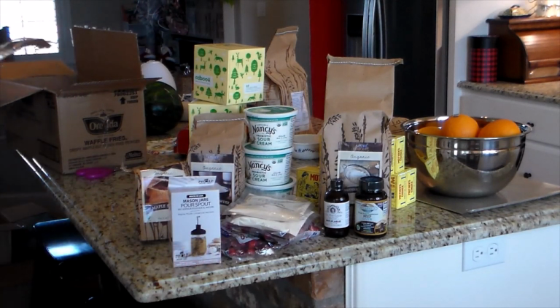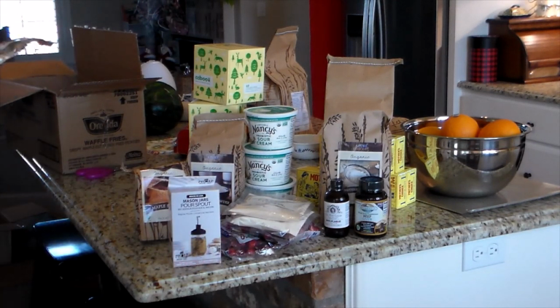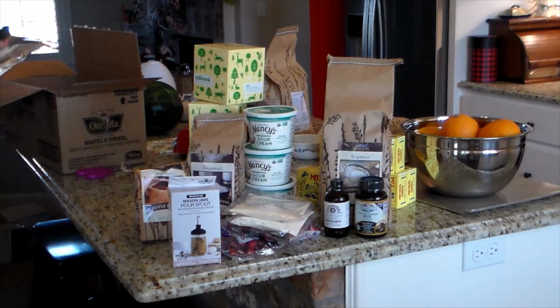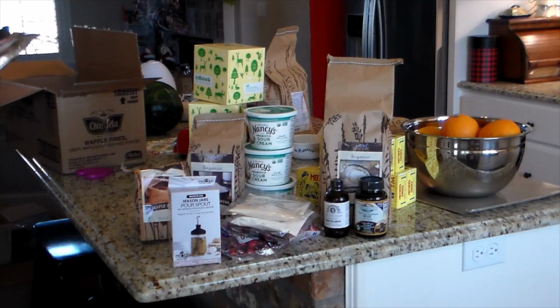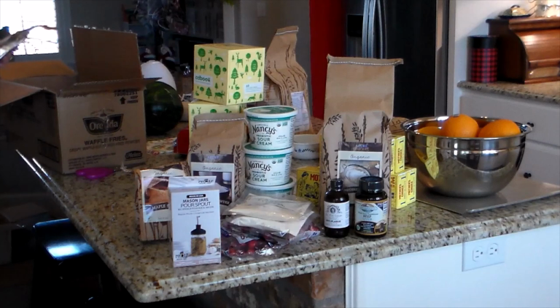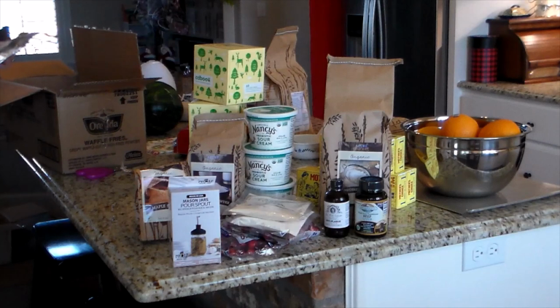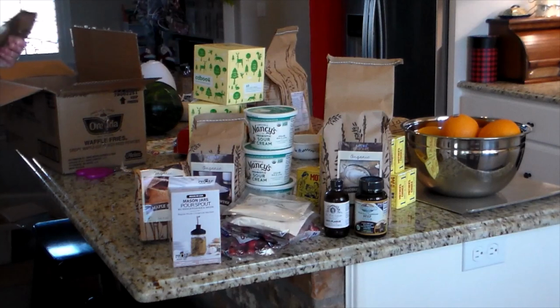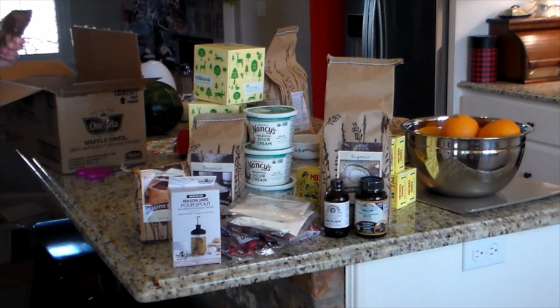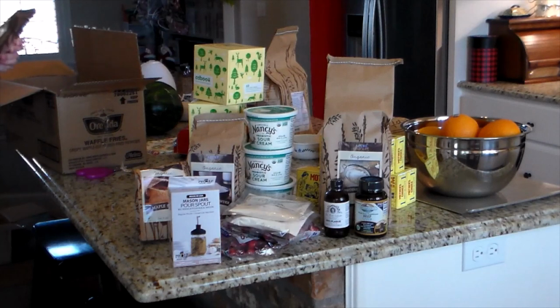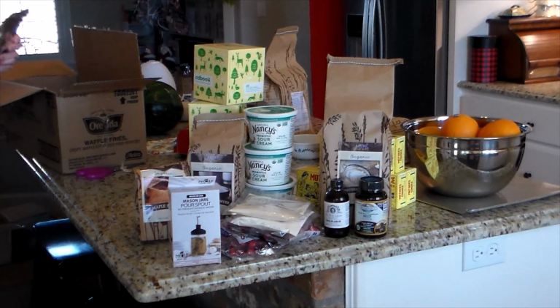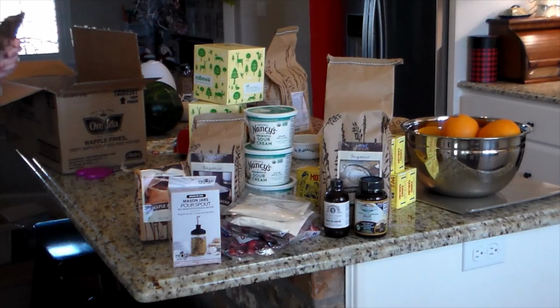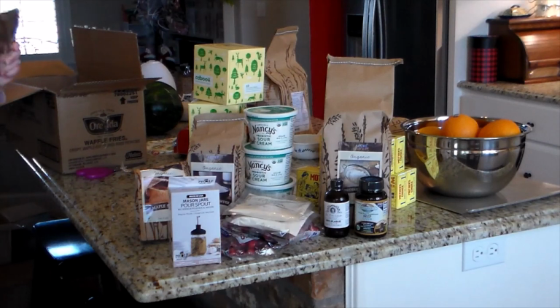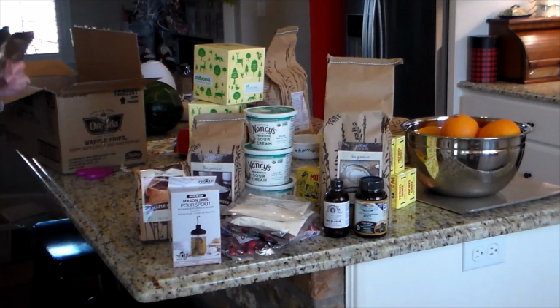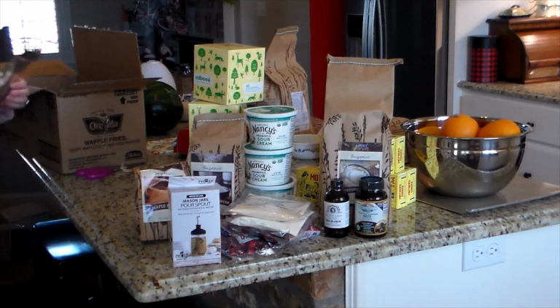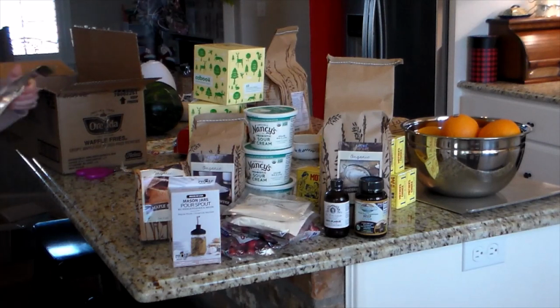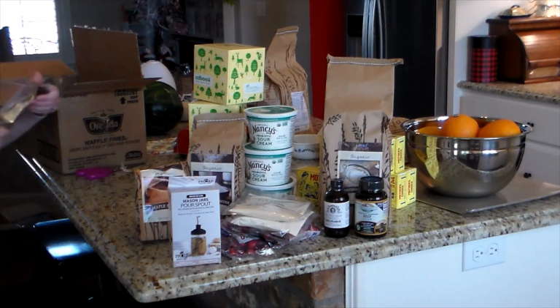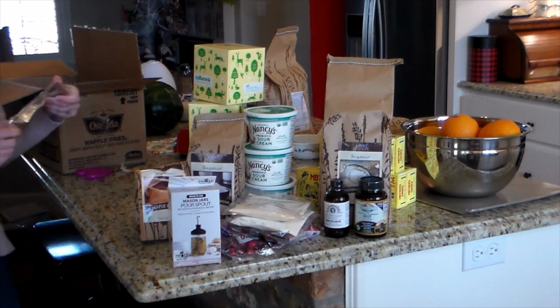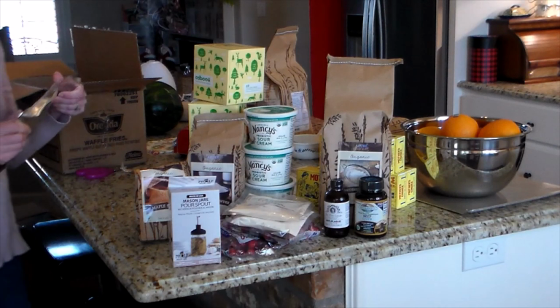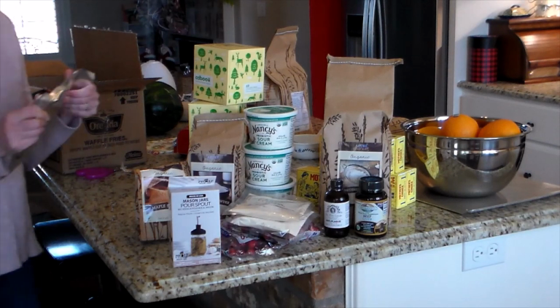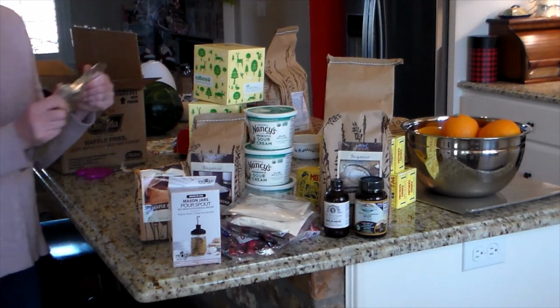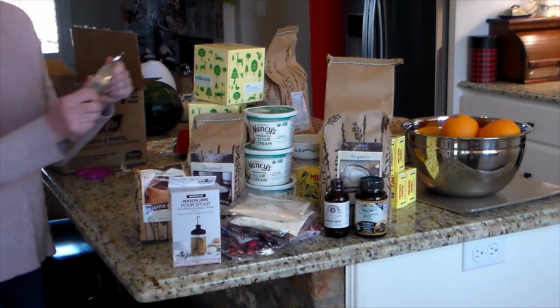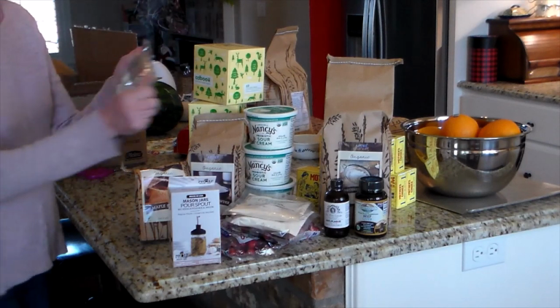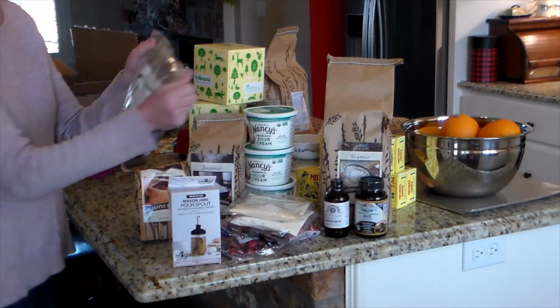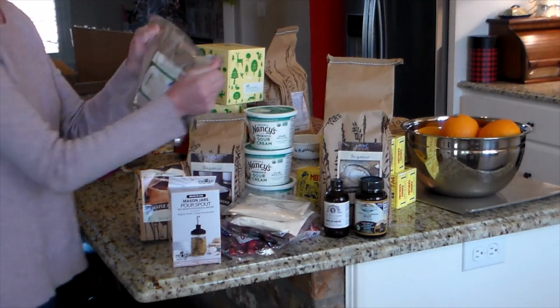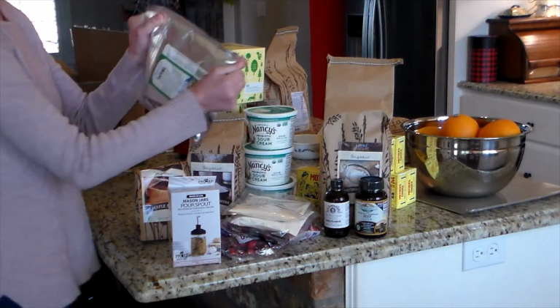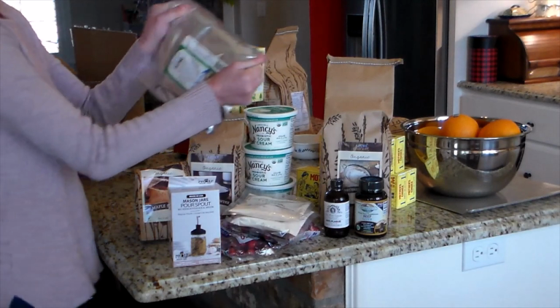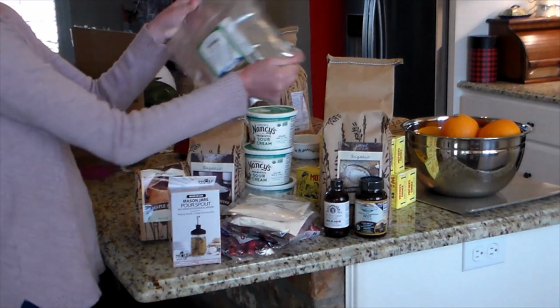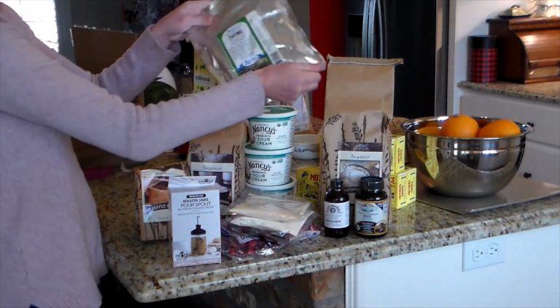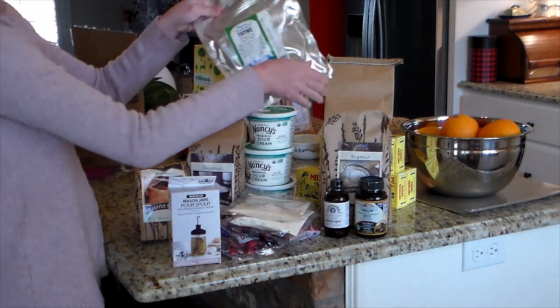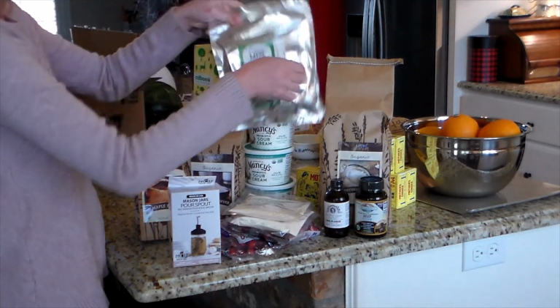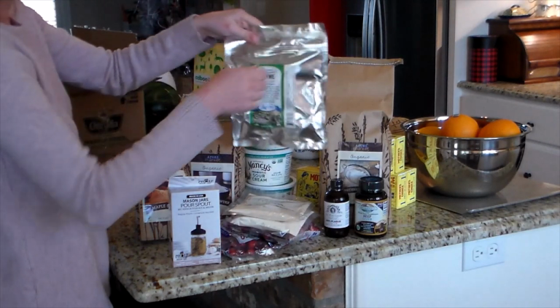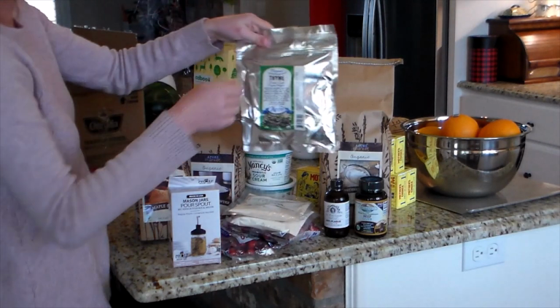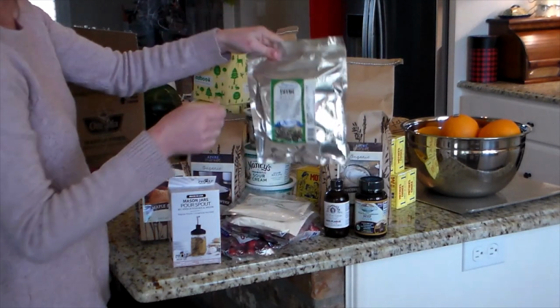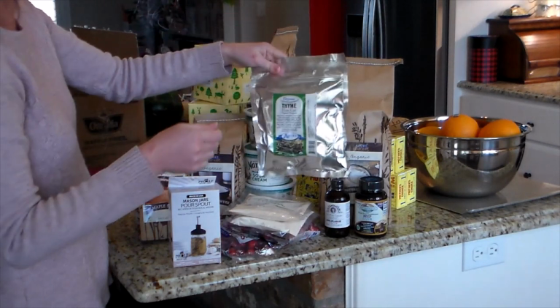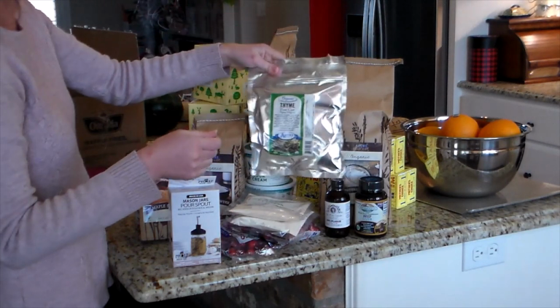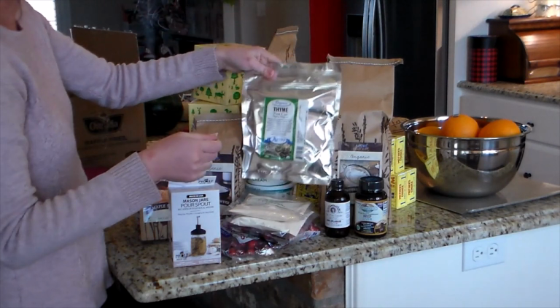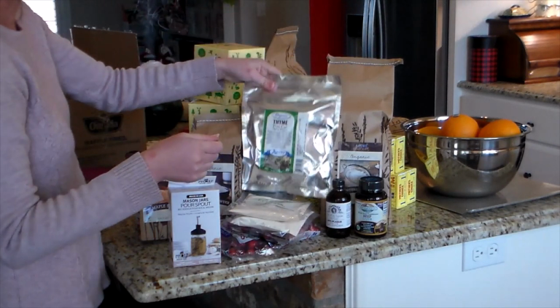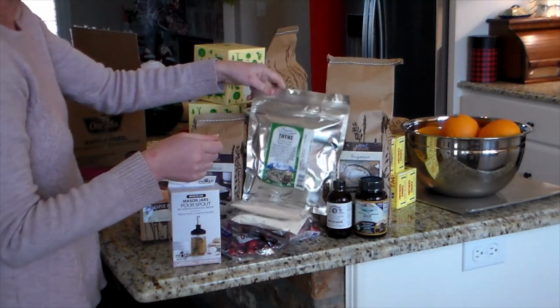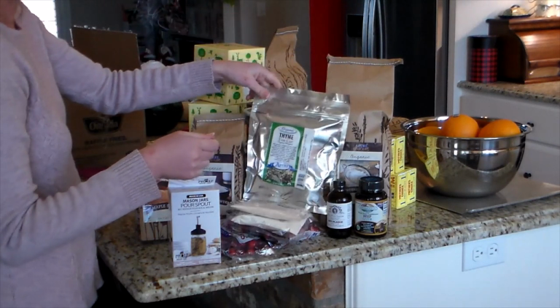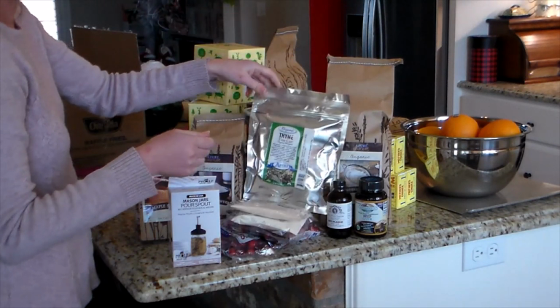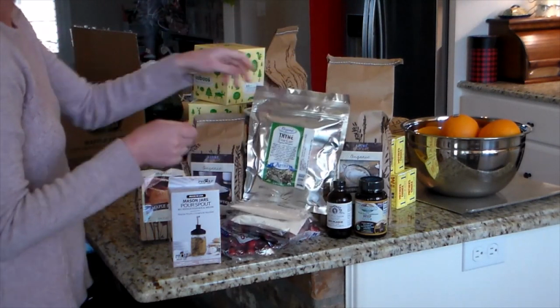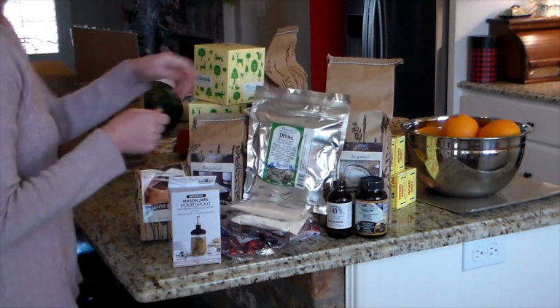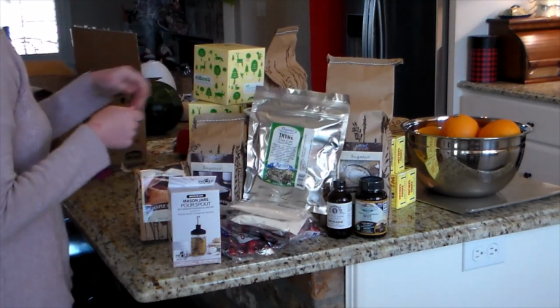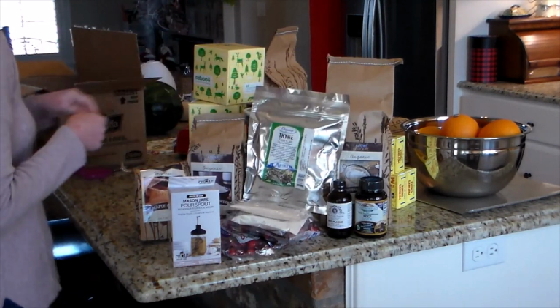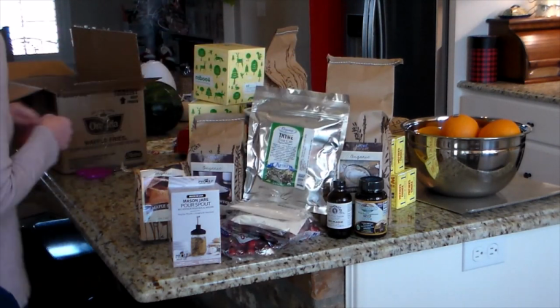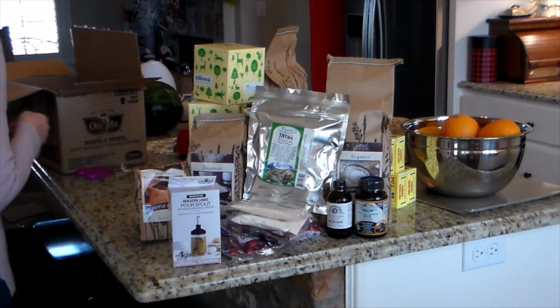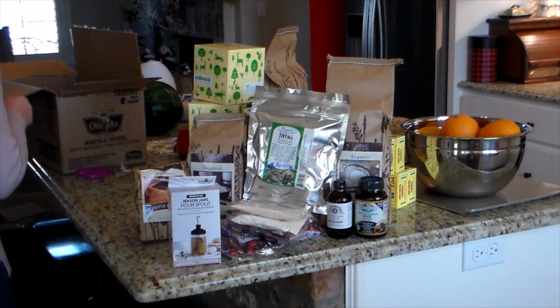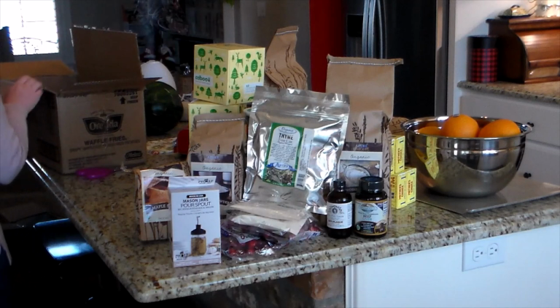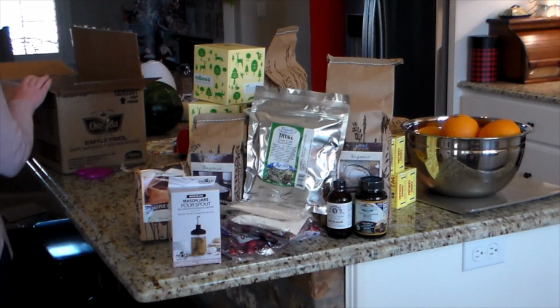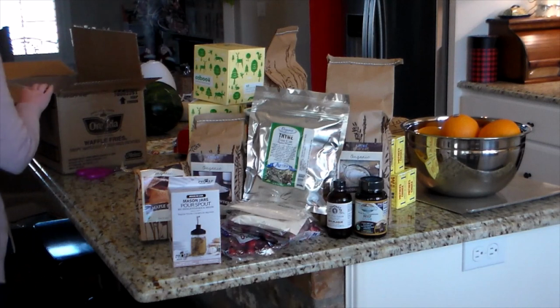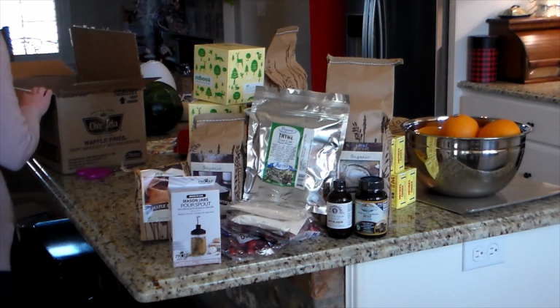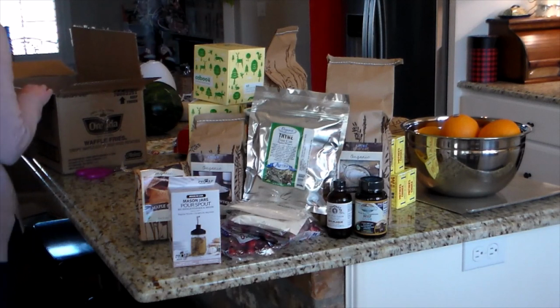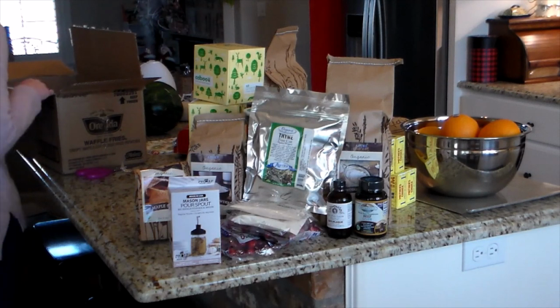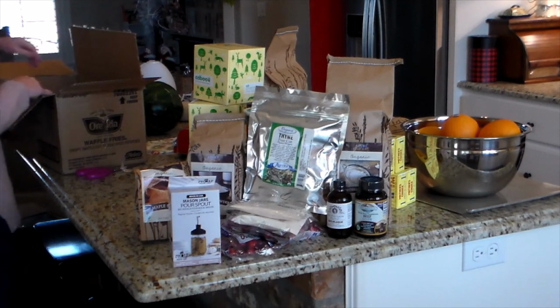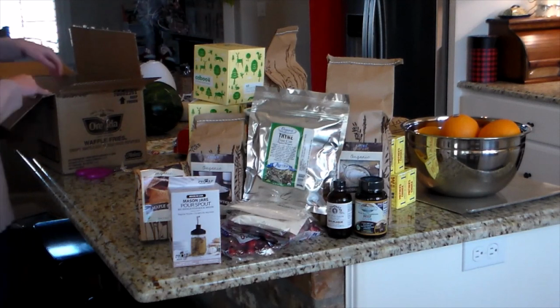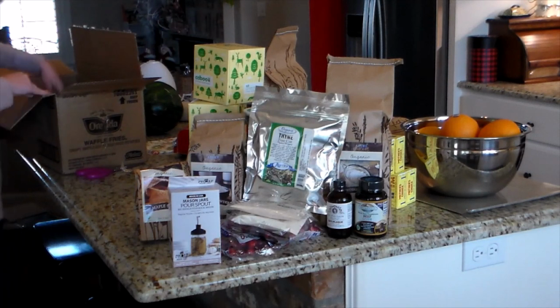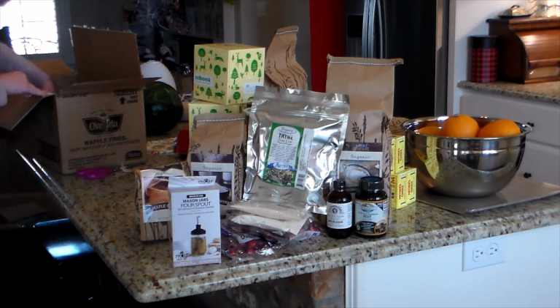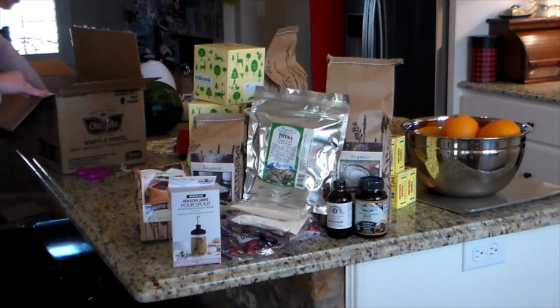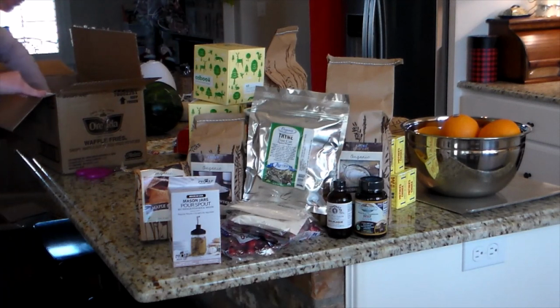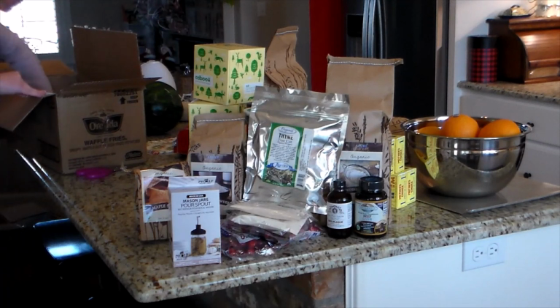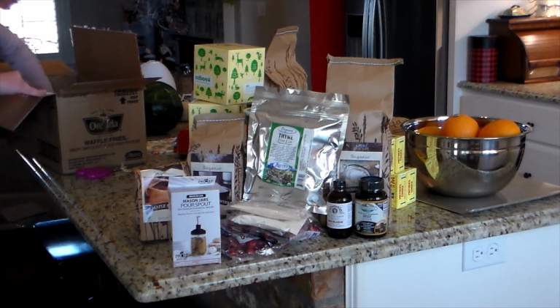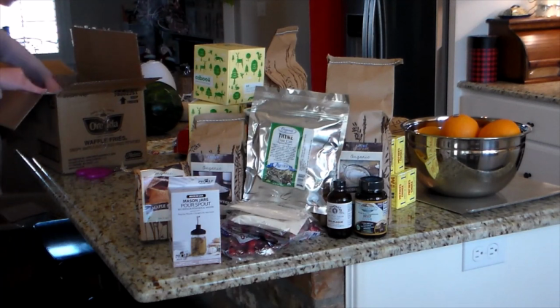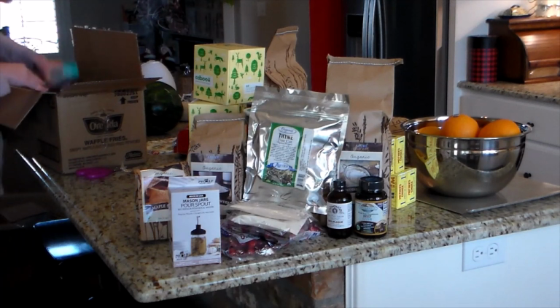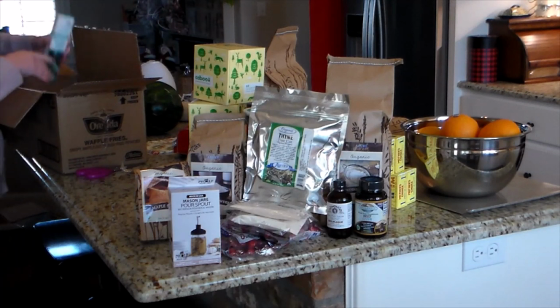I did need to stock up on some spices, so a lot of these here are spices. These were all four-ounce bags.